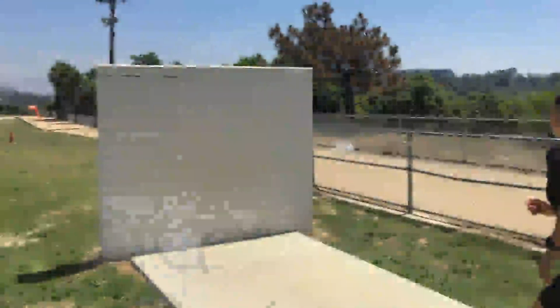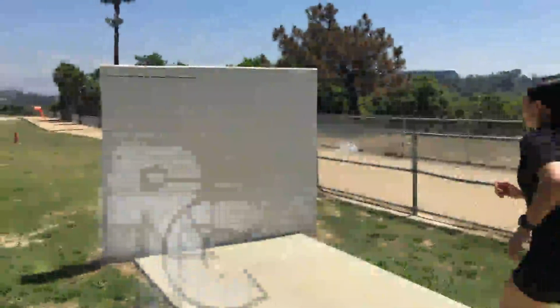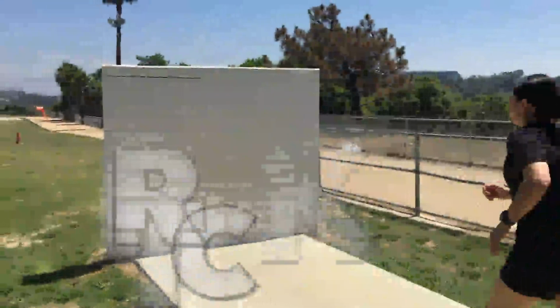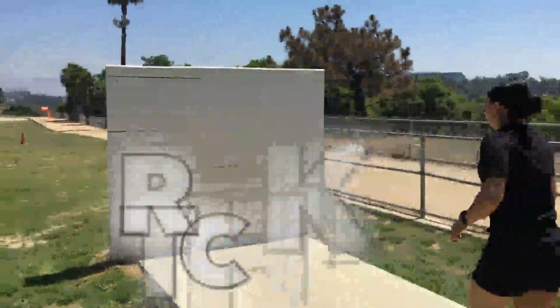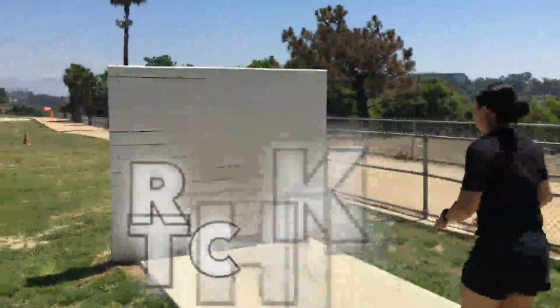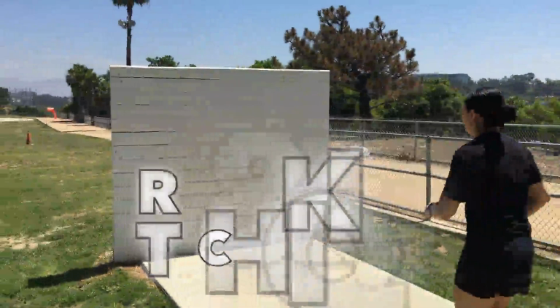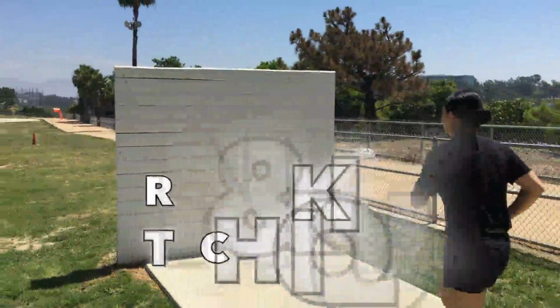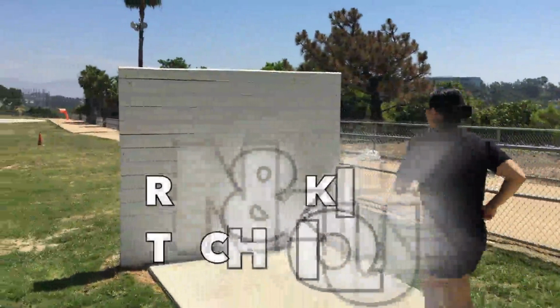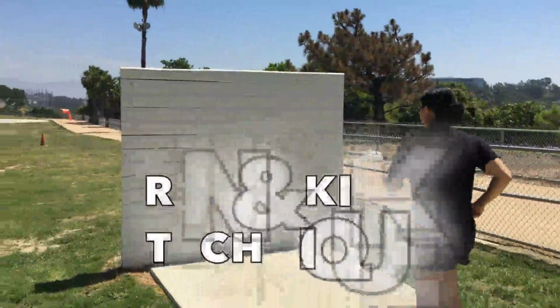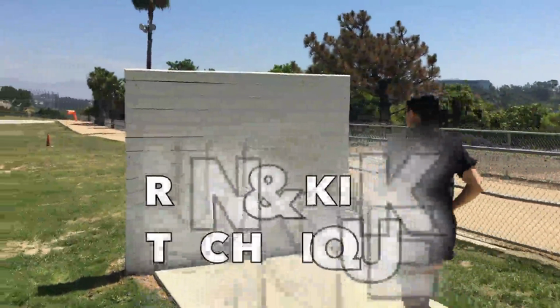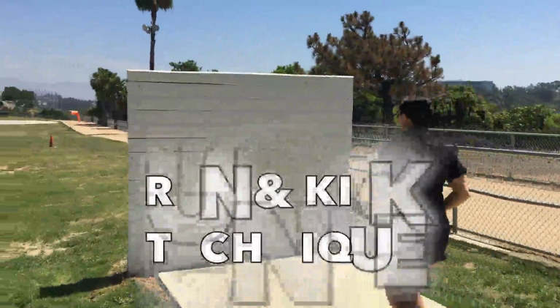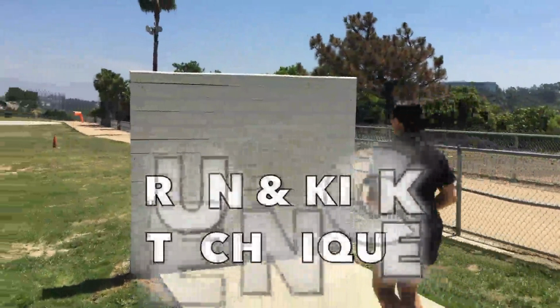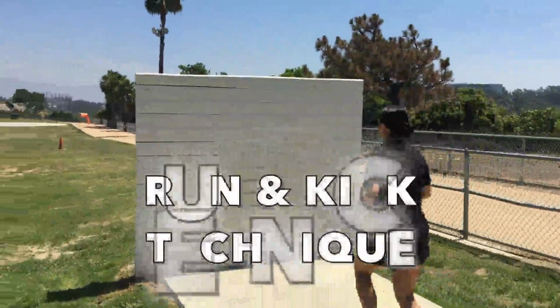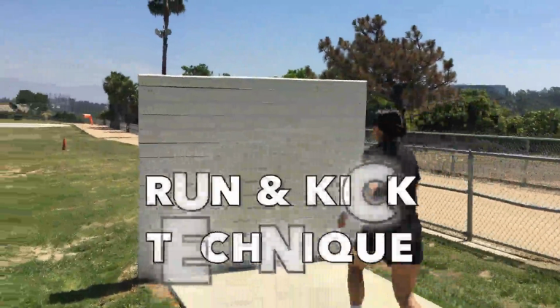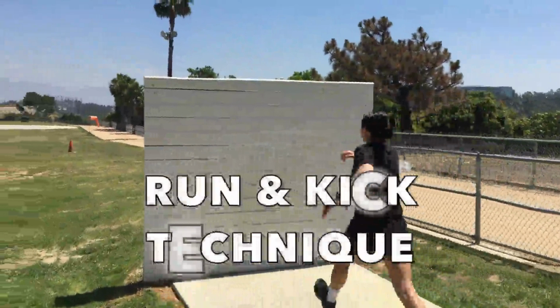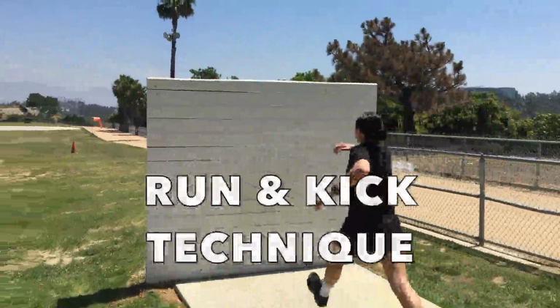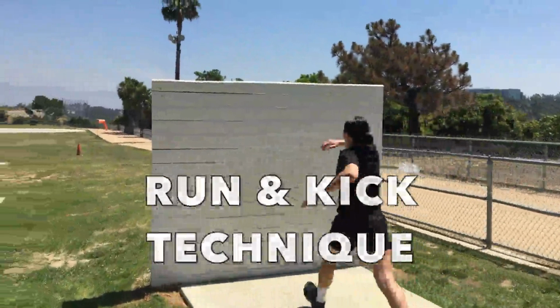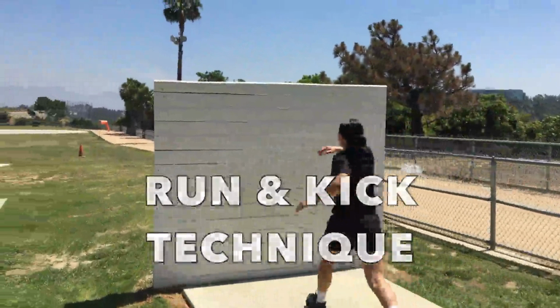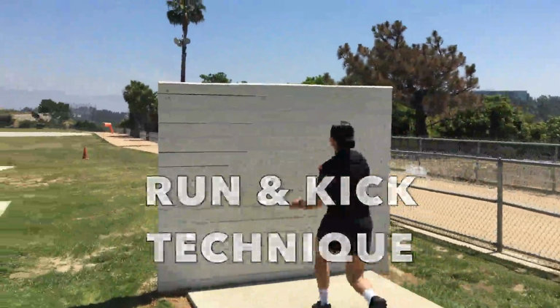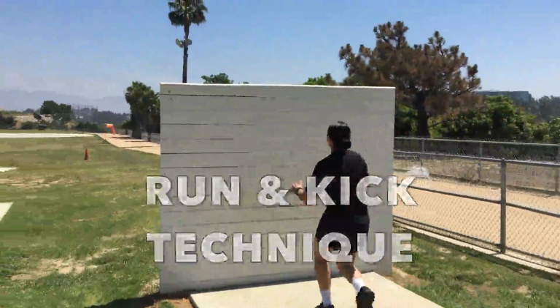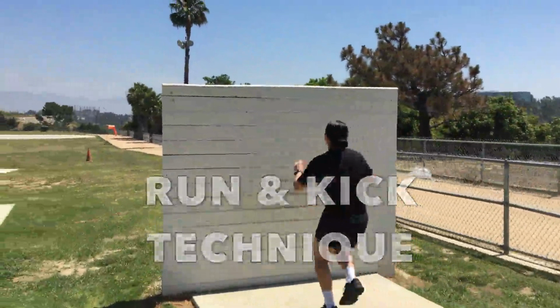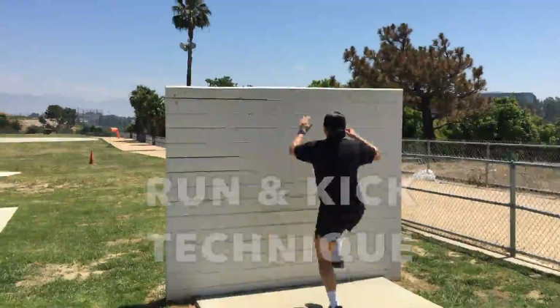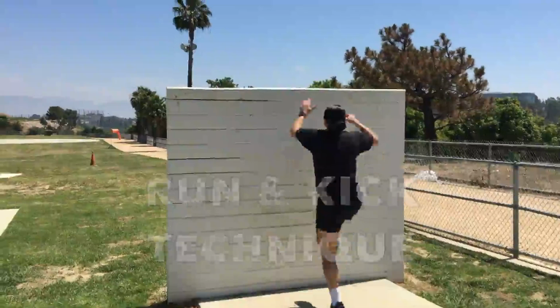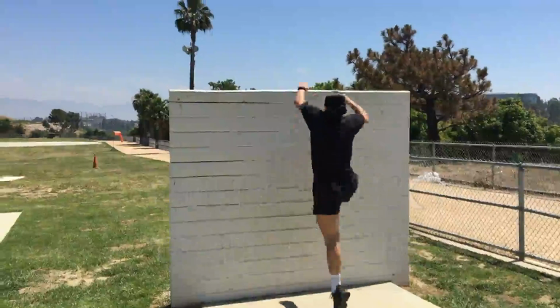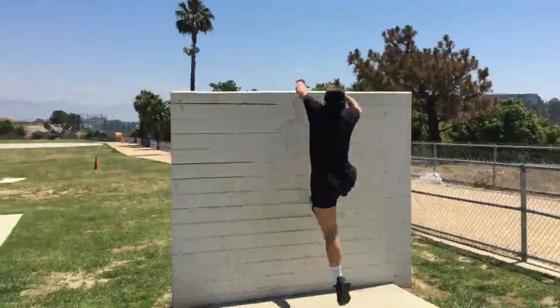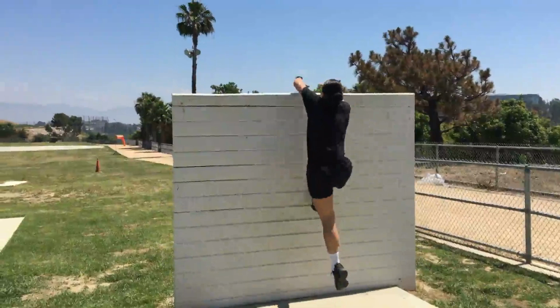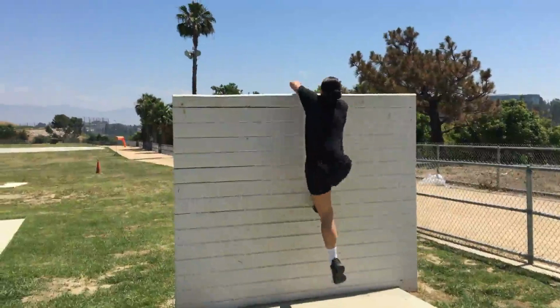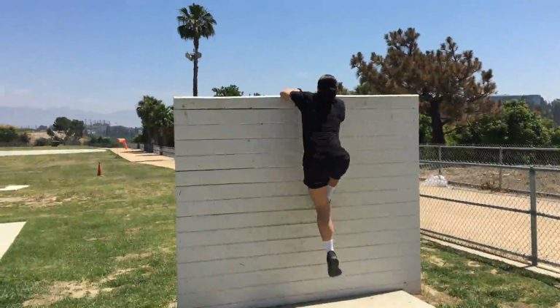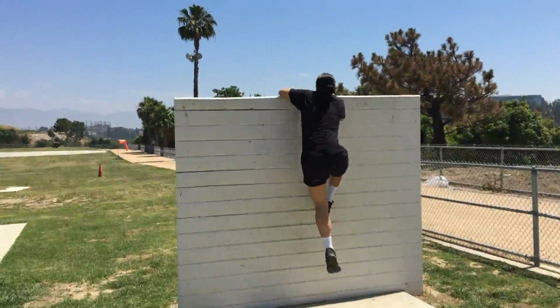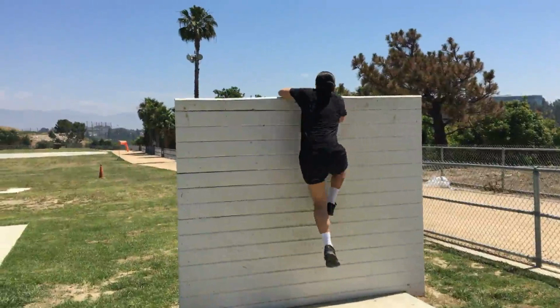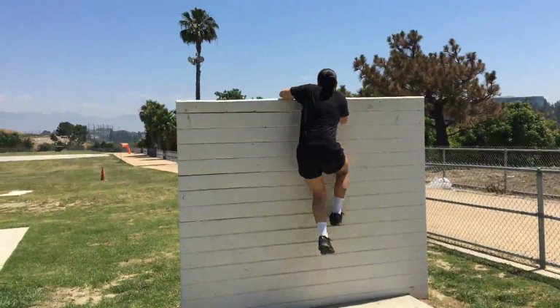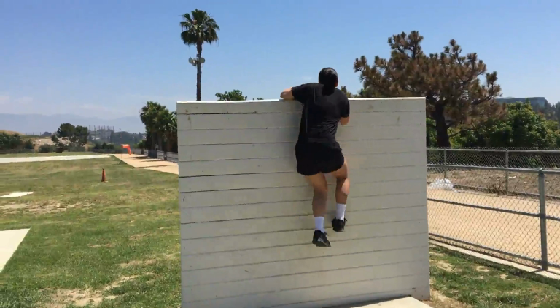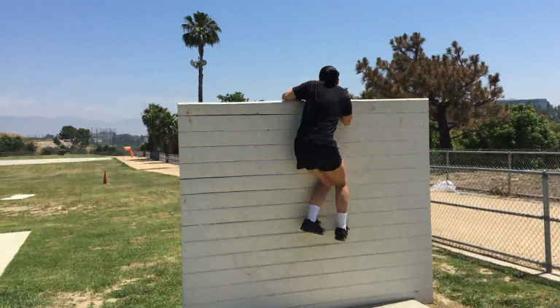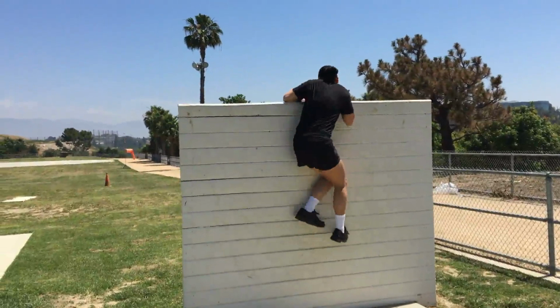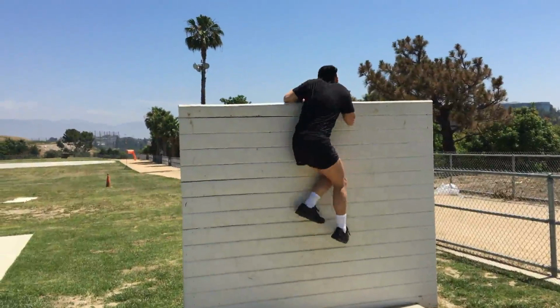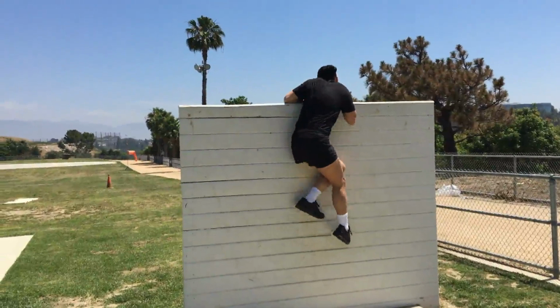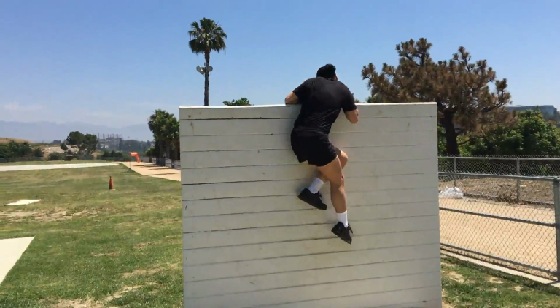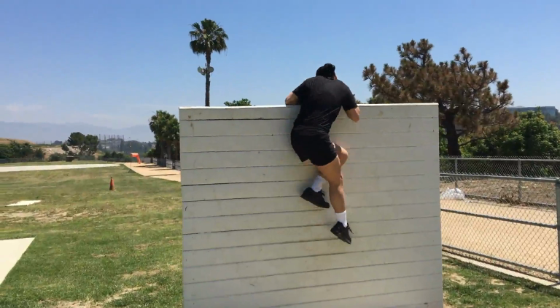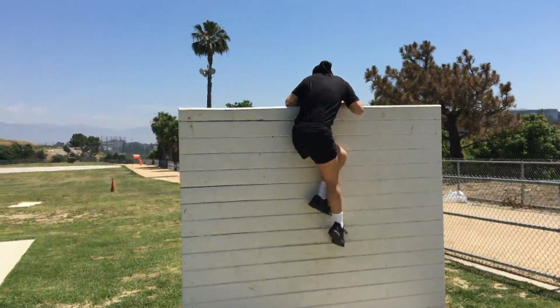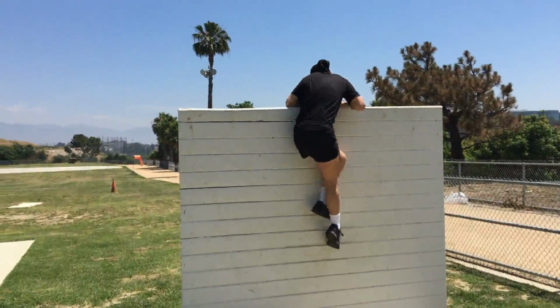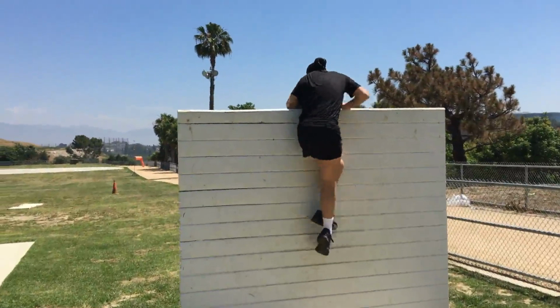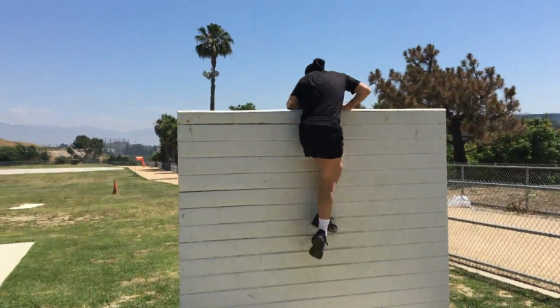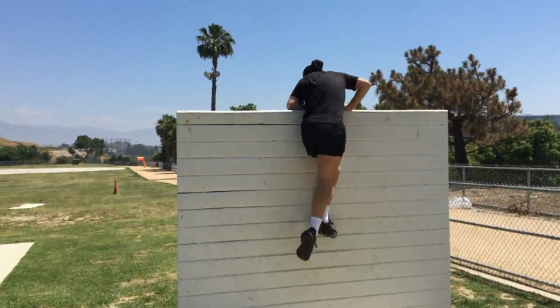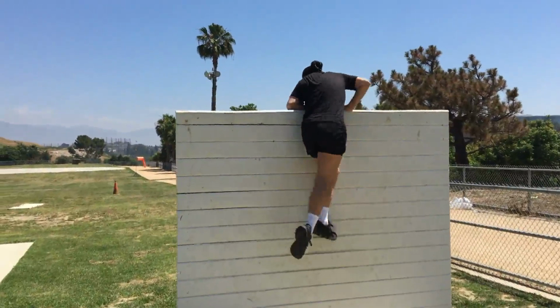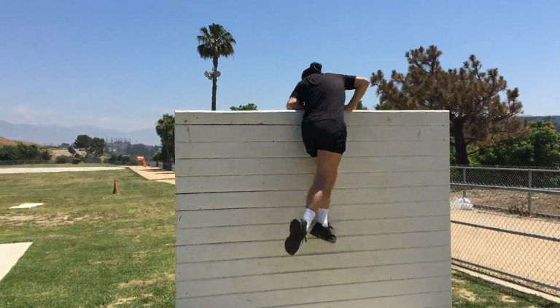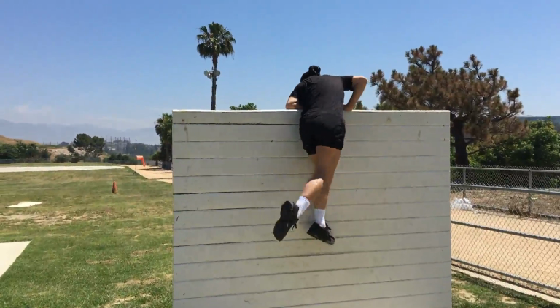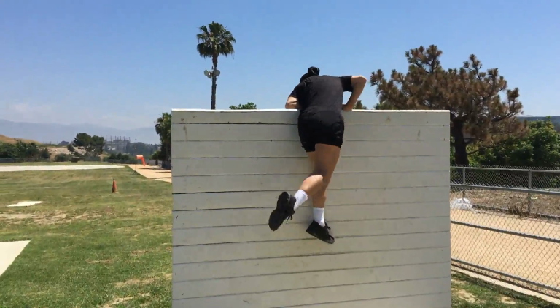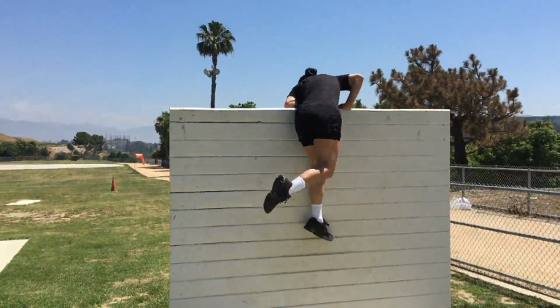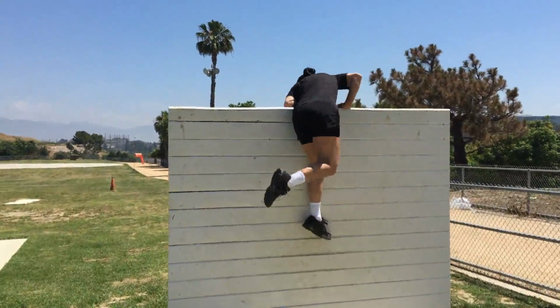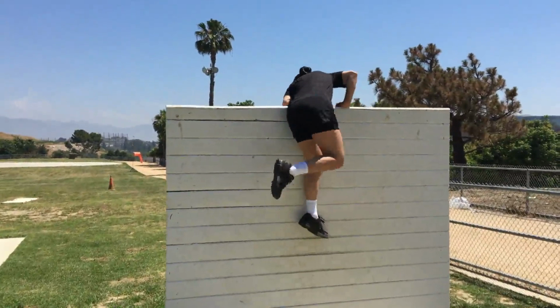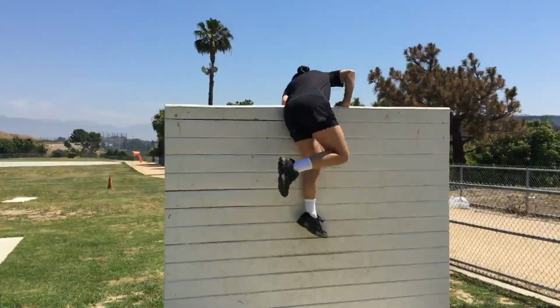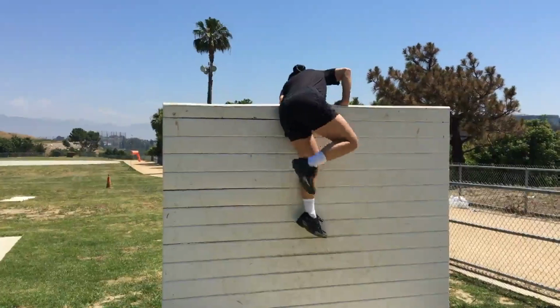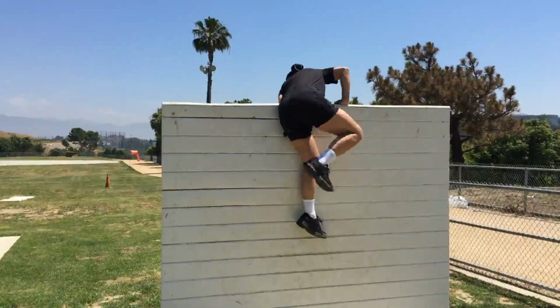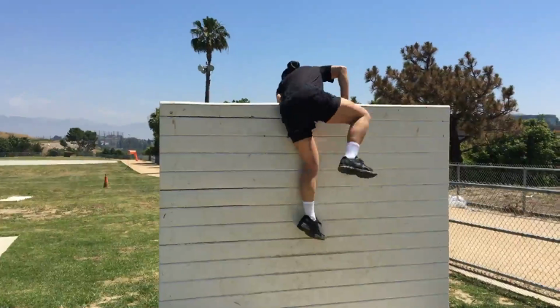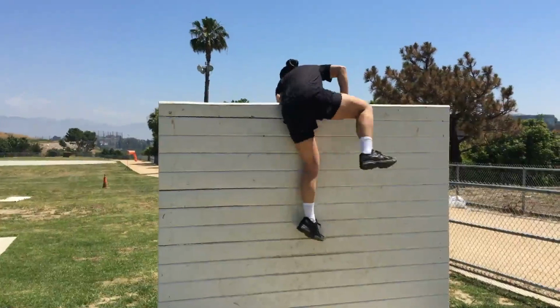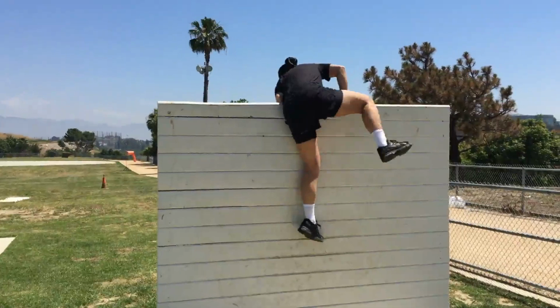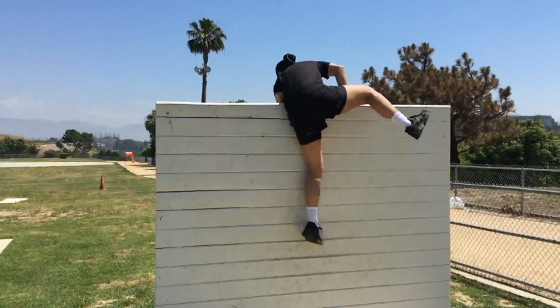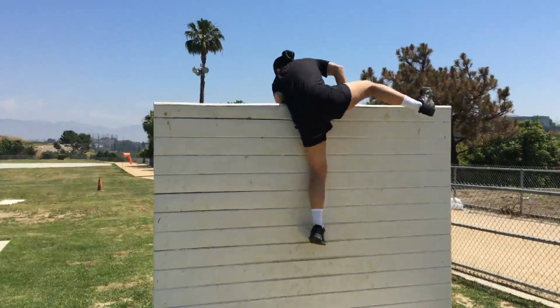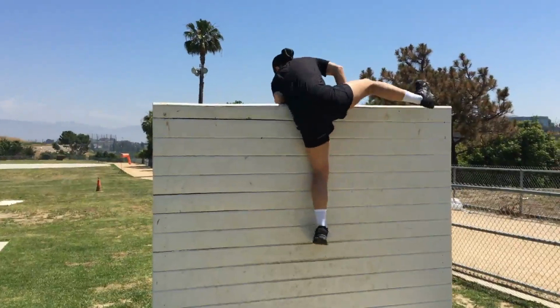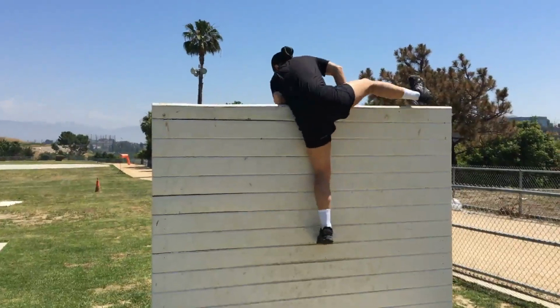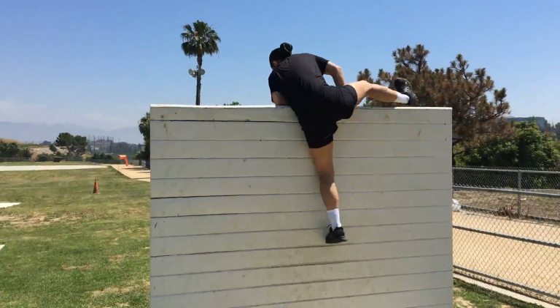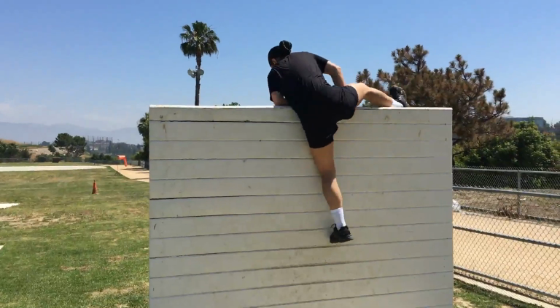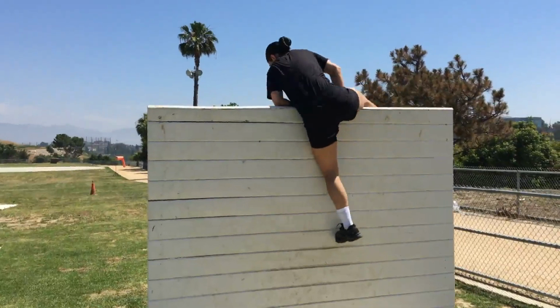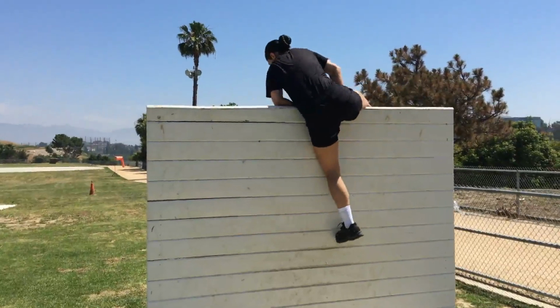The Run and Kick Technique. With this technique, use your running momentum to kick and jump over the wall and bring yourself over.